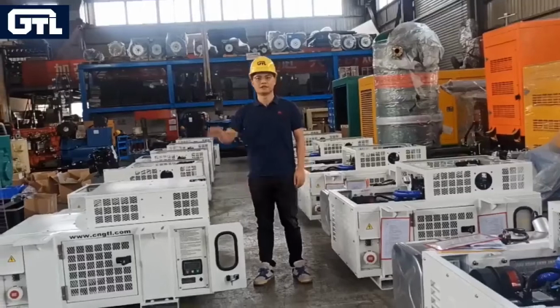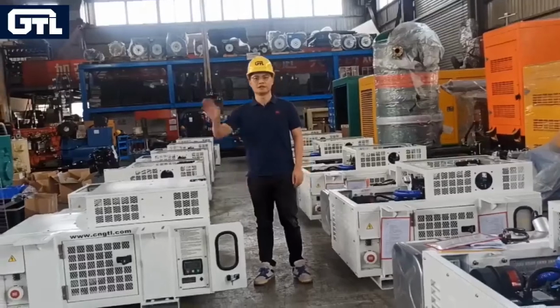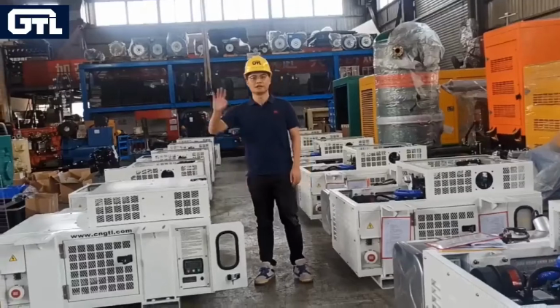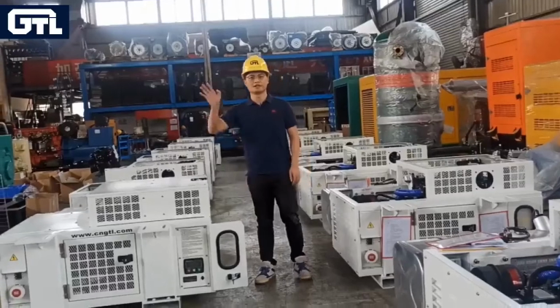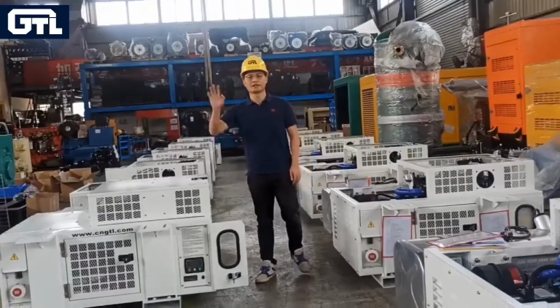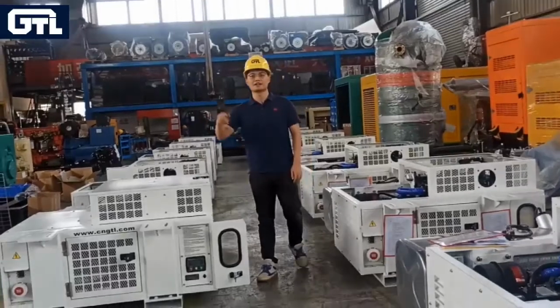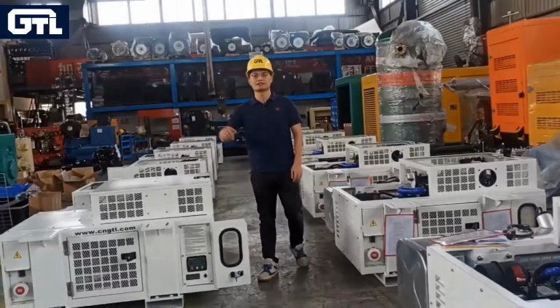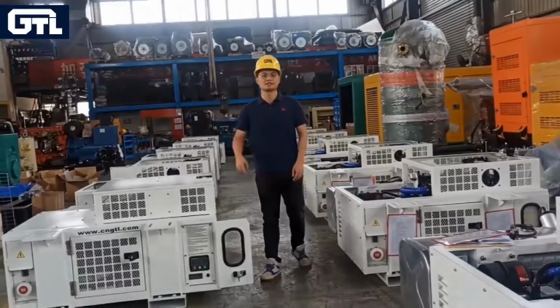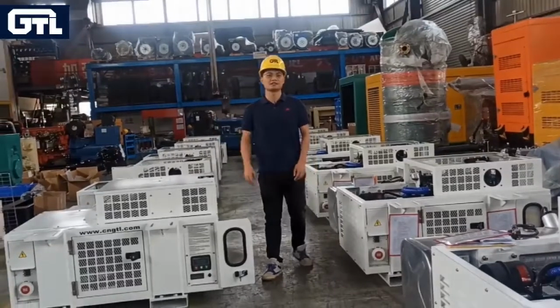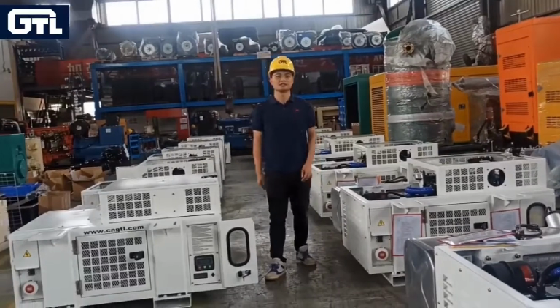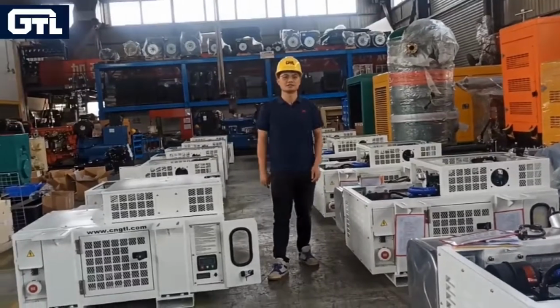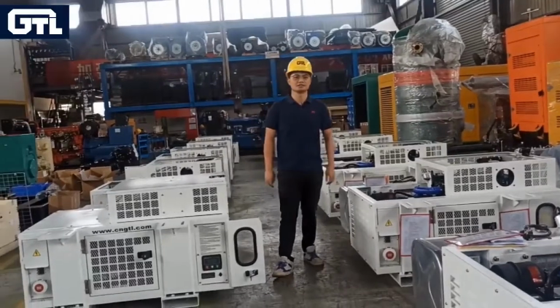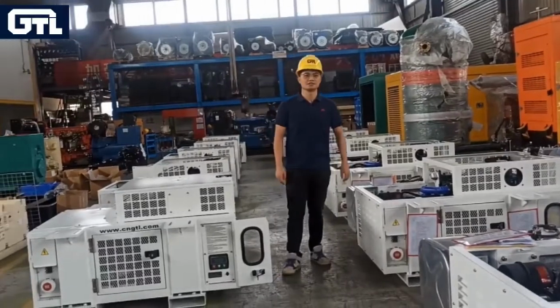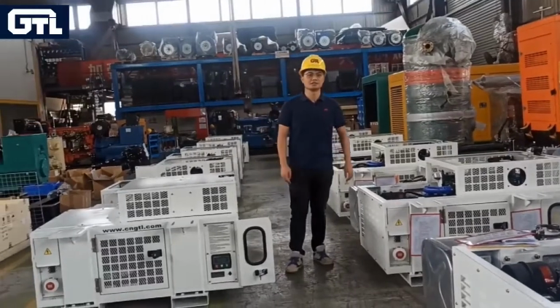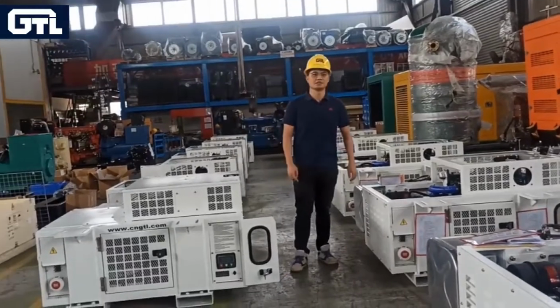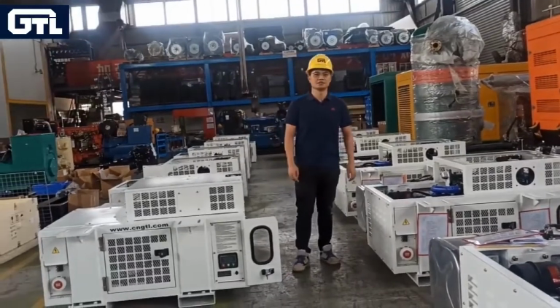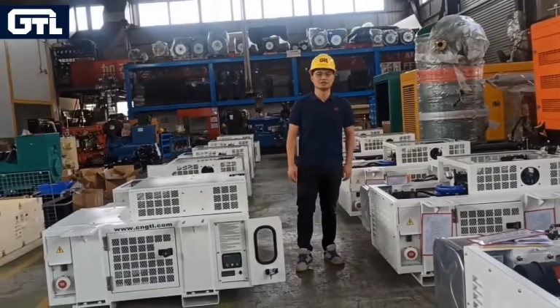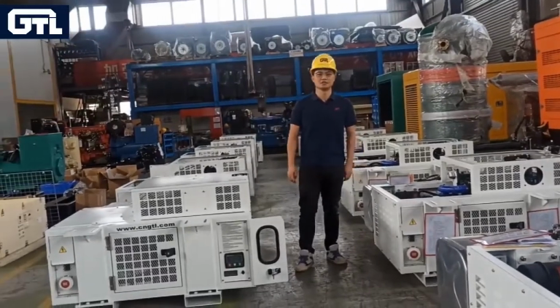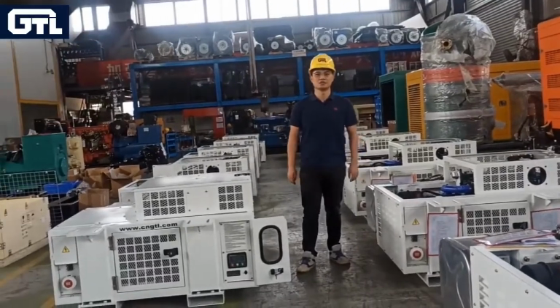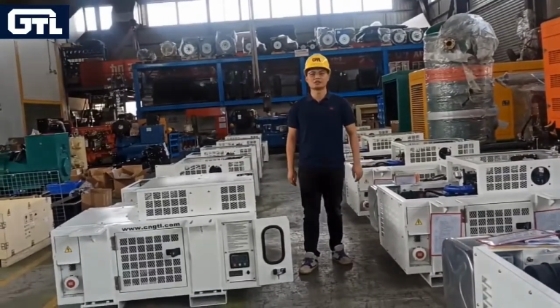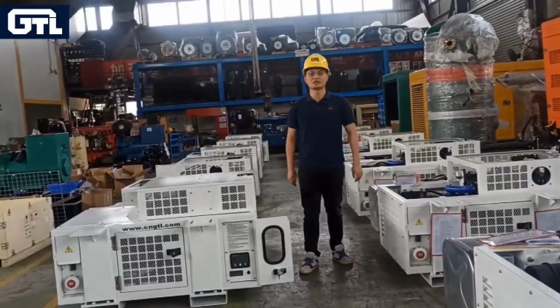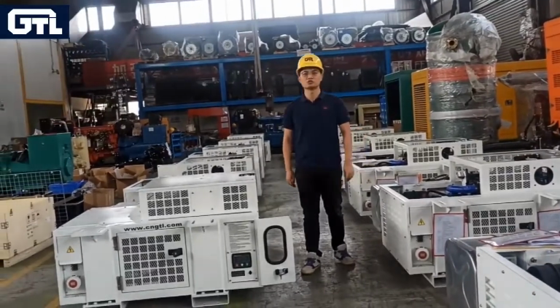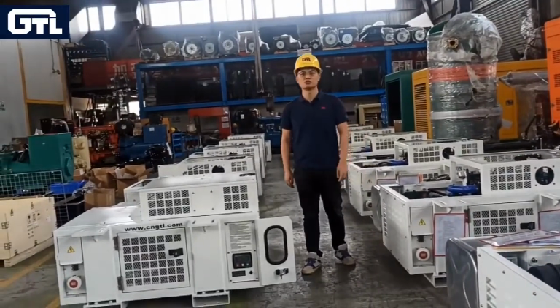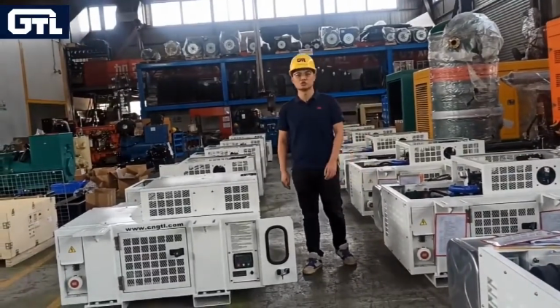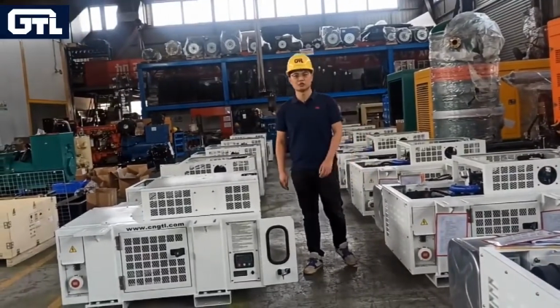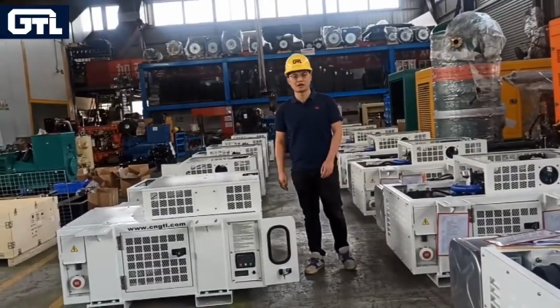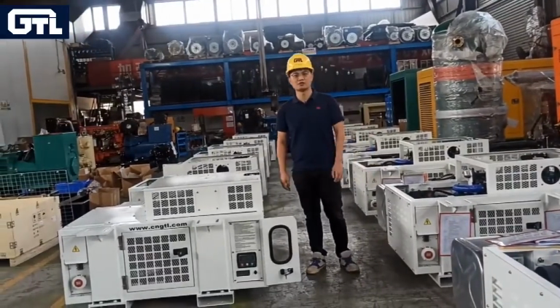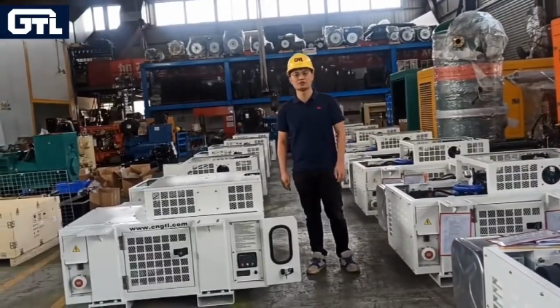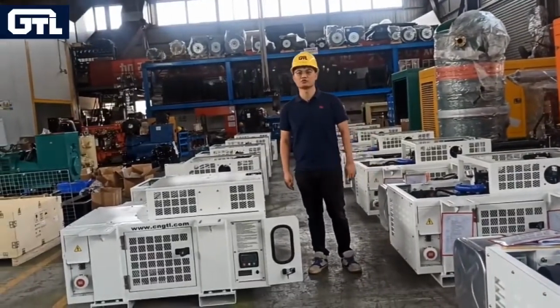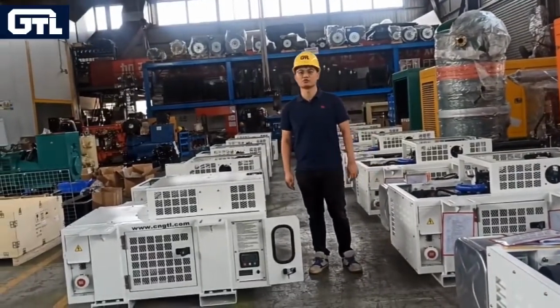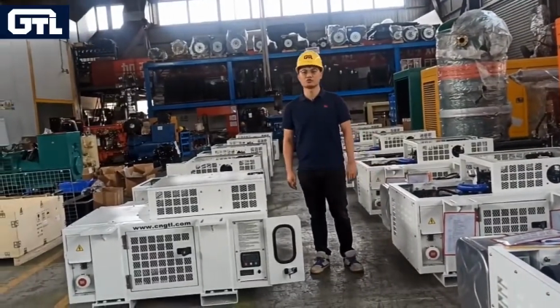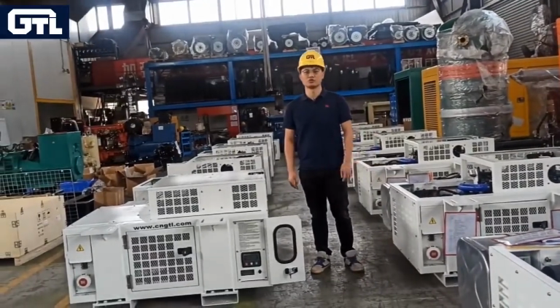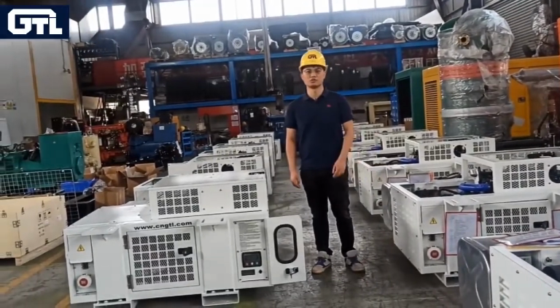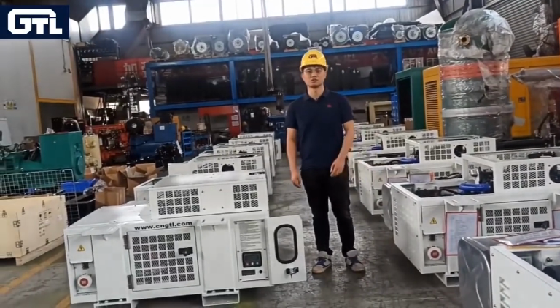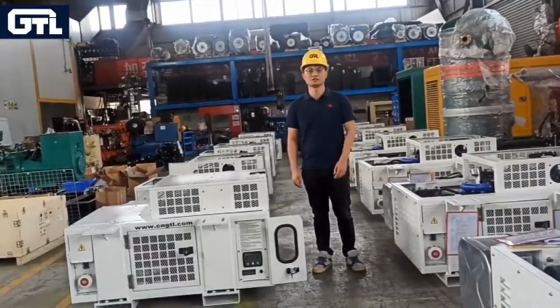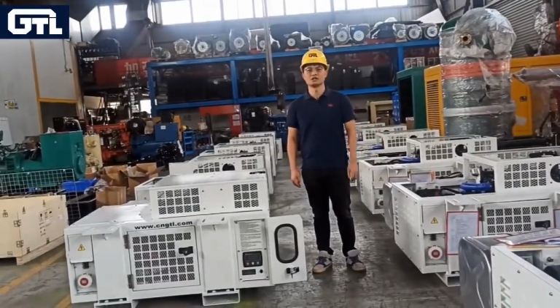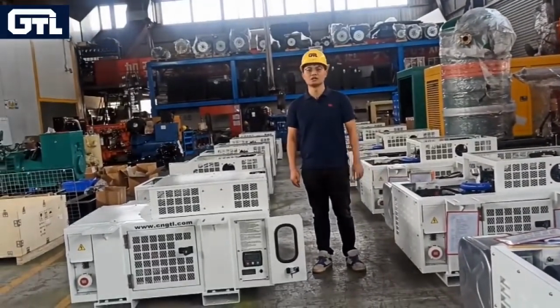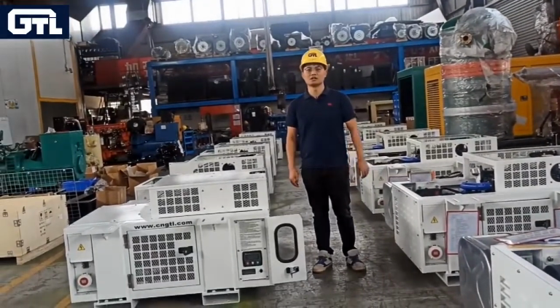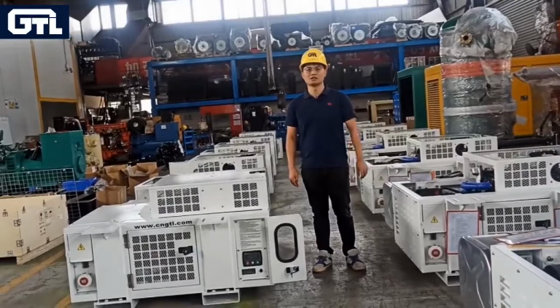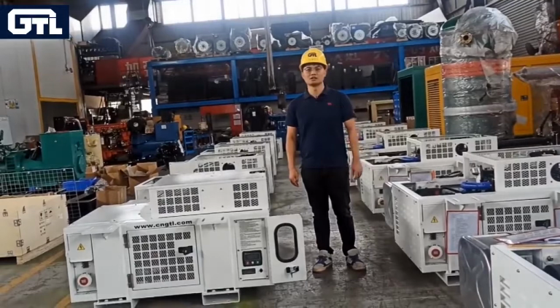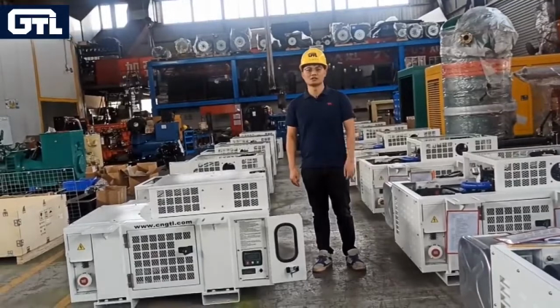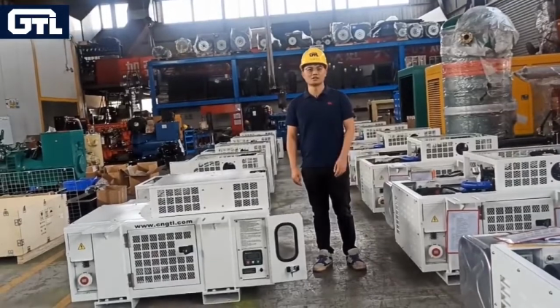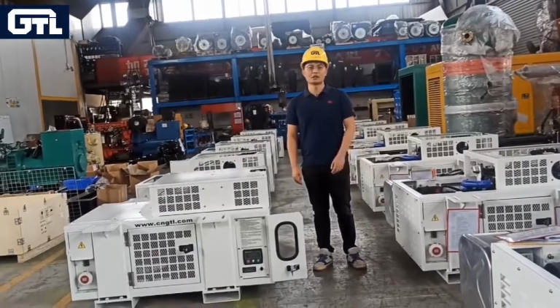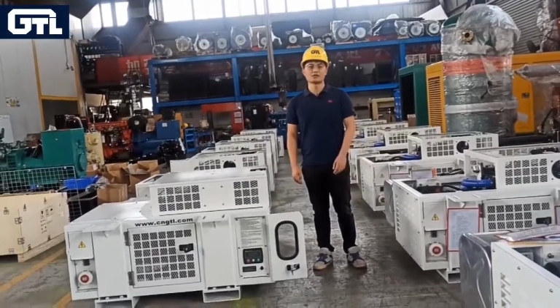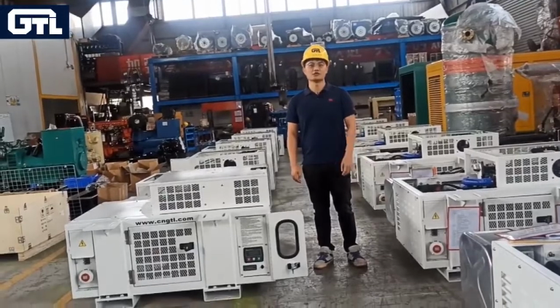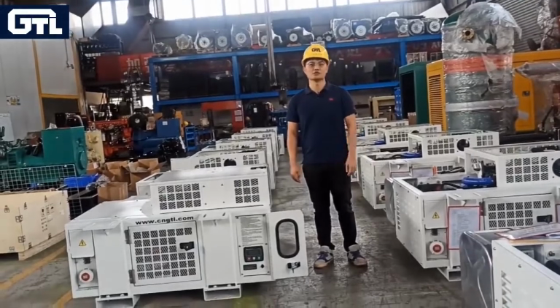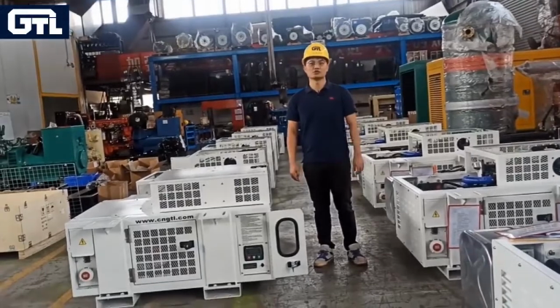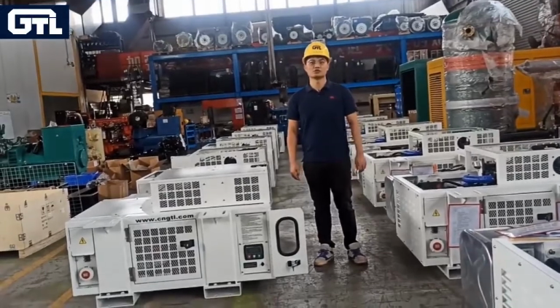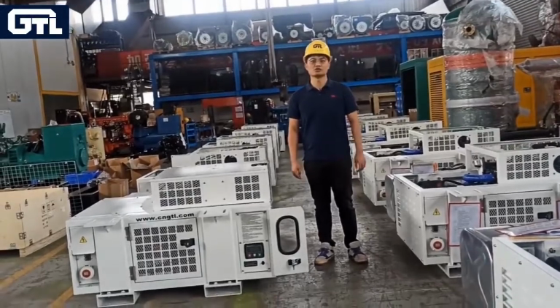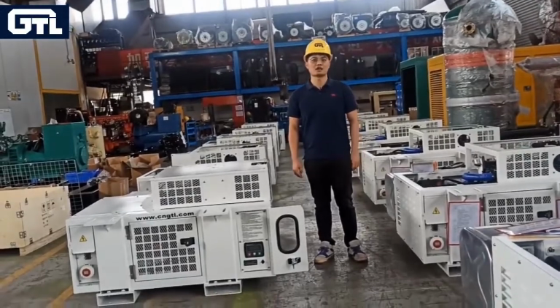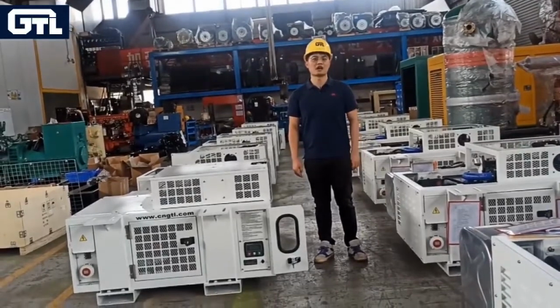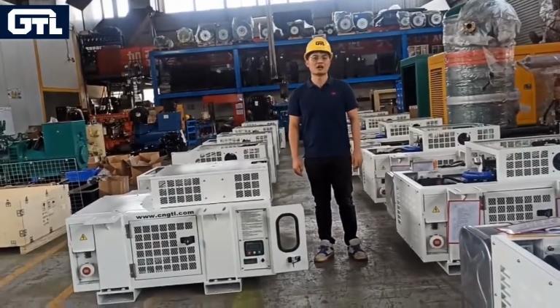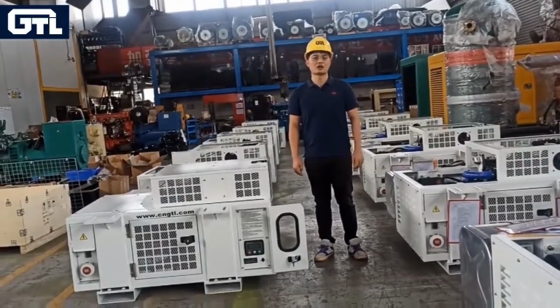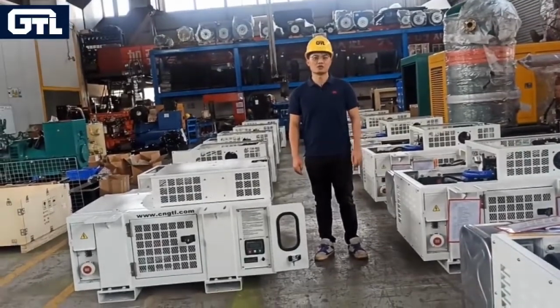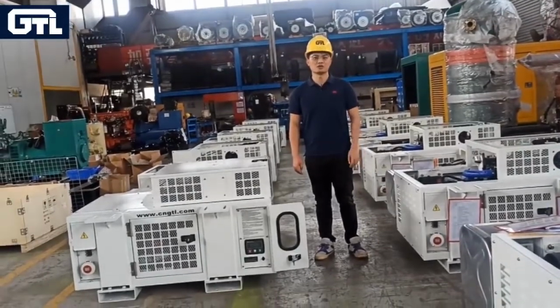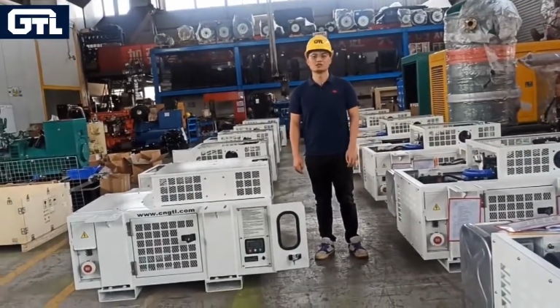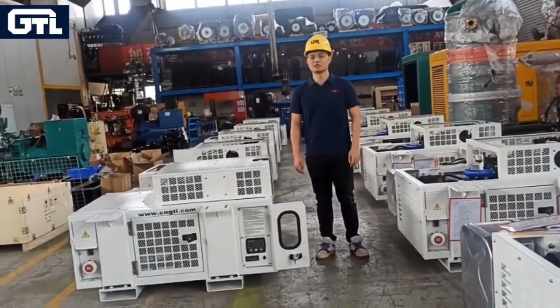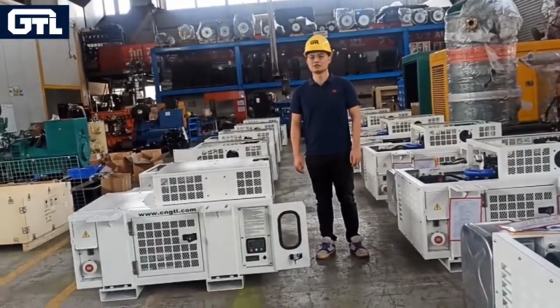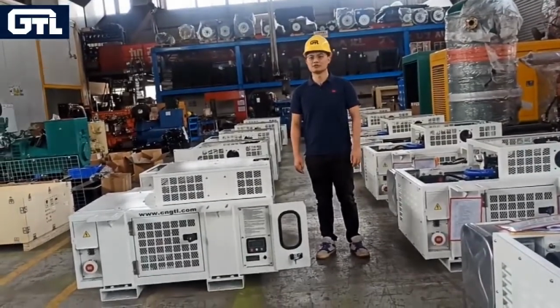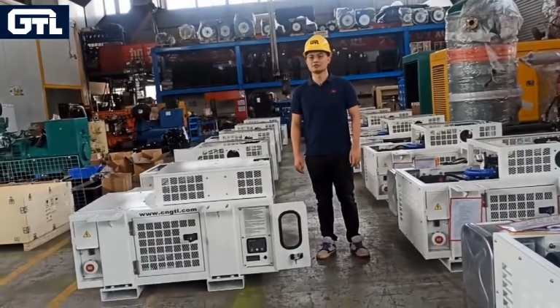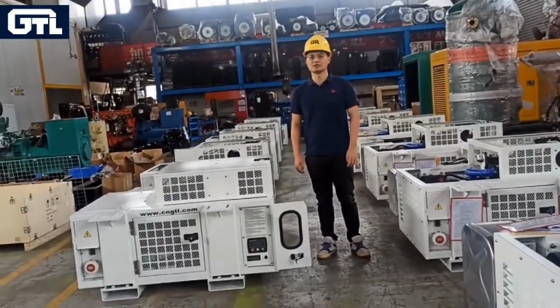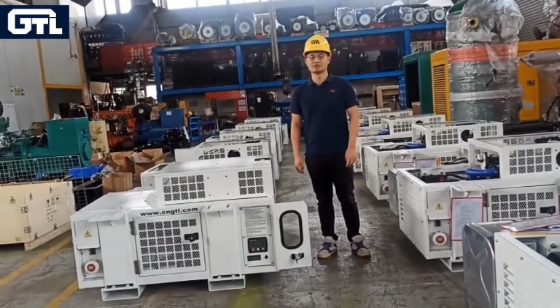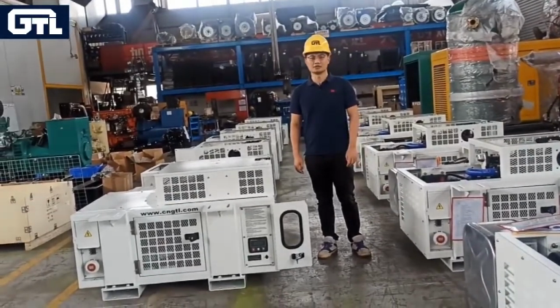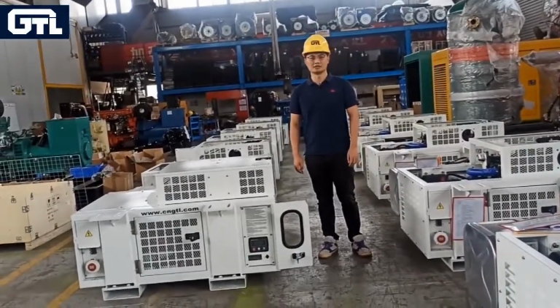Hey guys, this is Jimmy. Welcome to GD Power Leaf Store. Today, I will introduce our reefer generator.